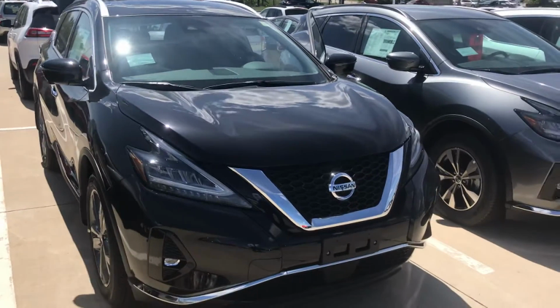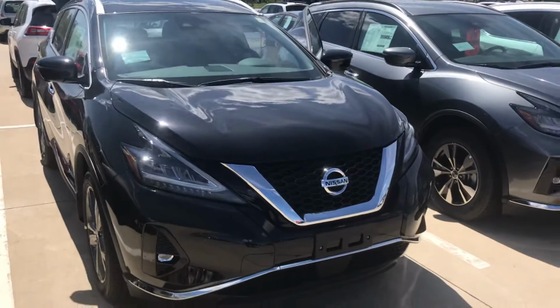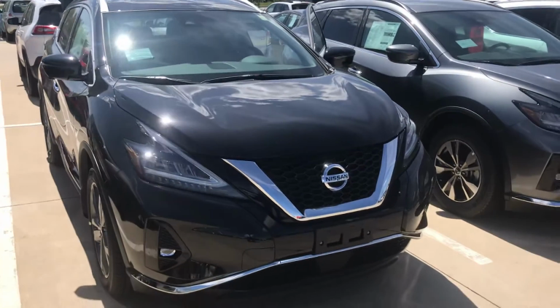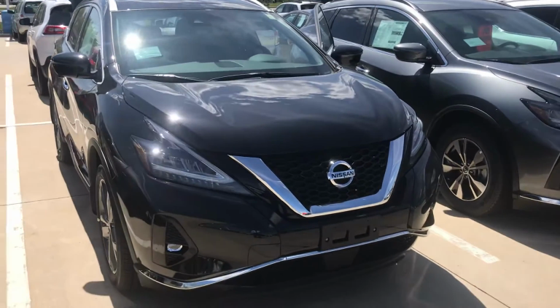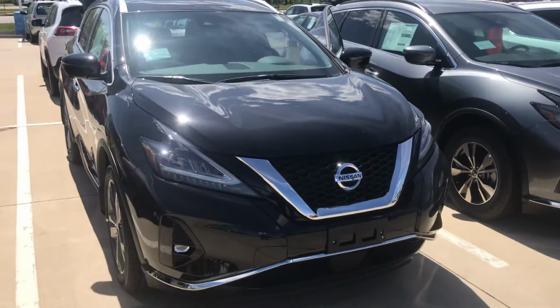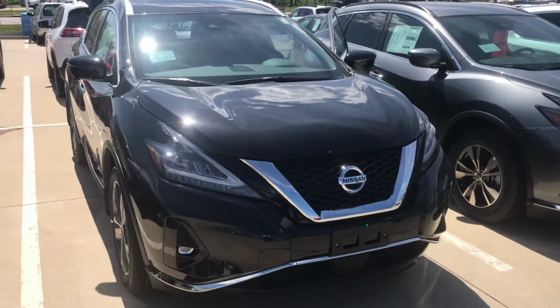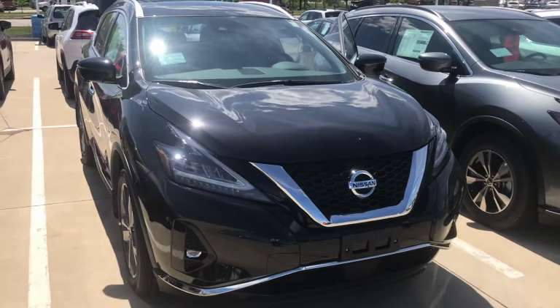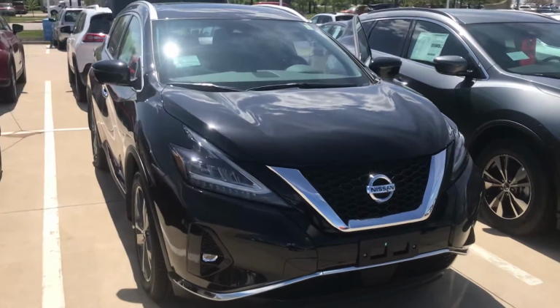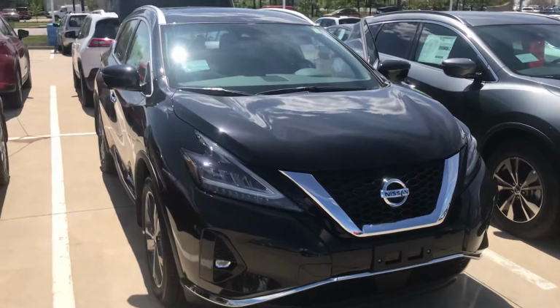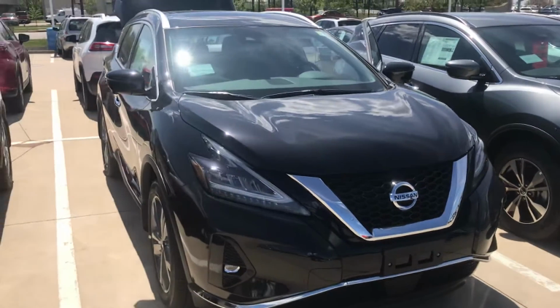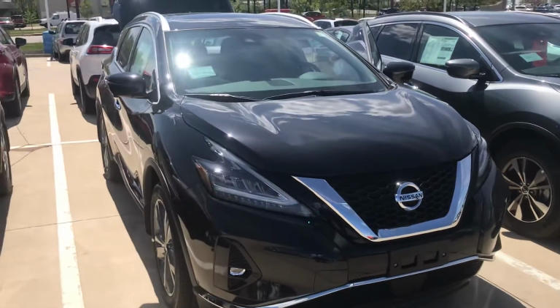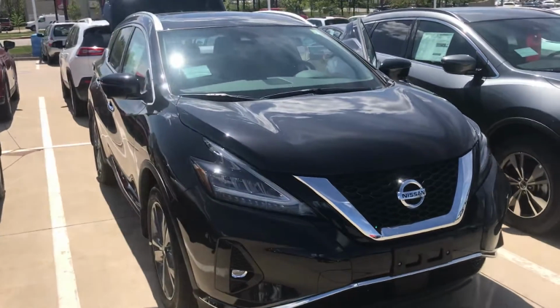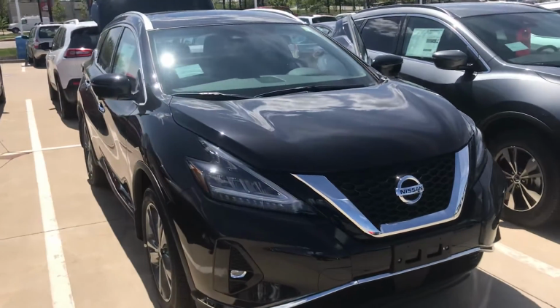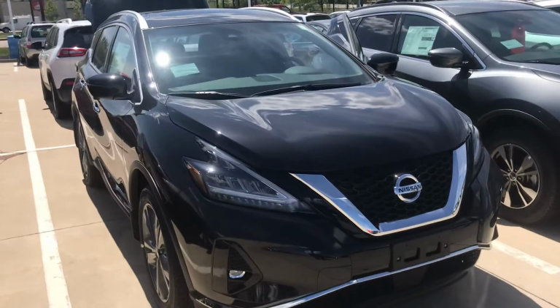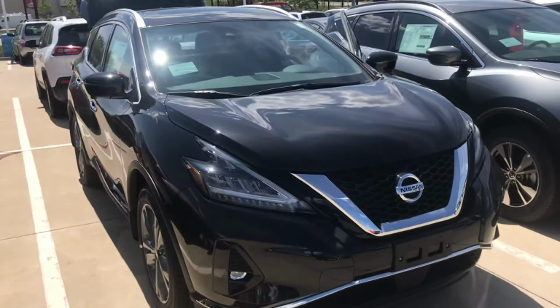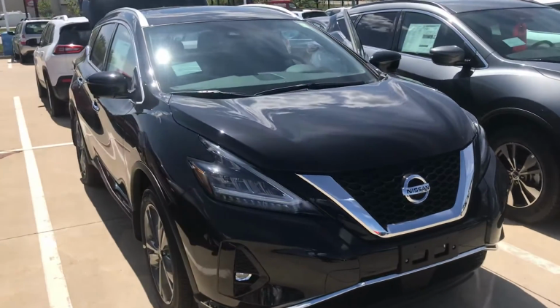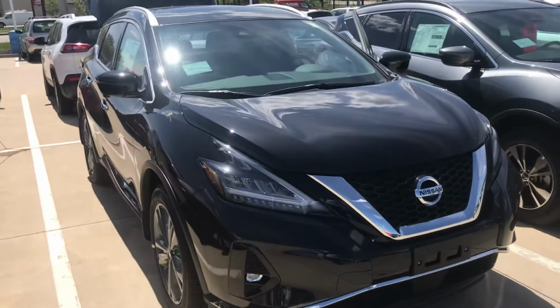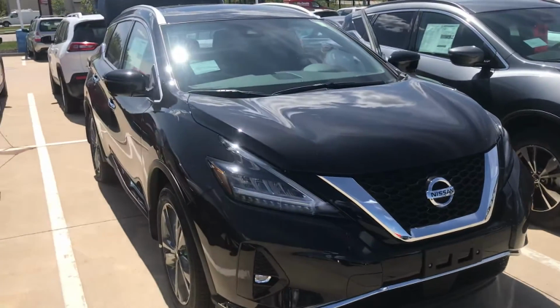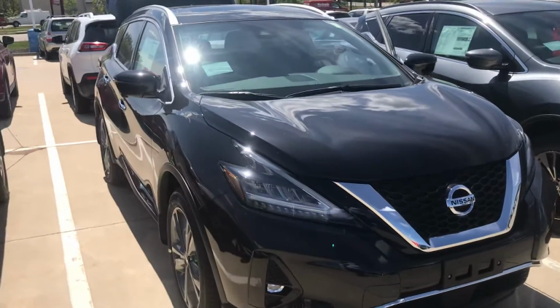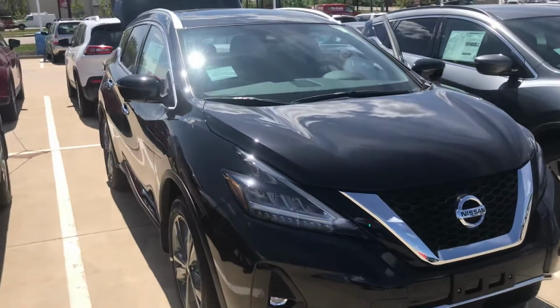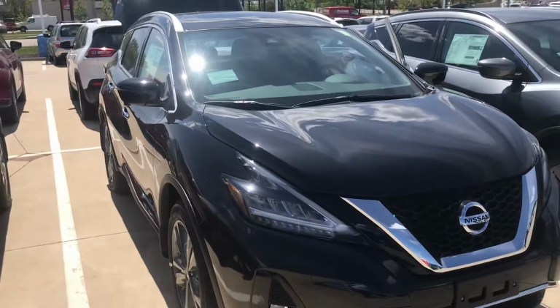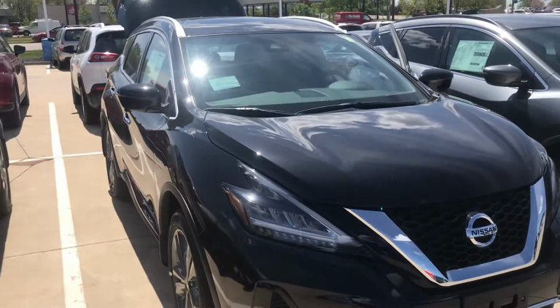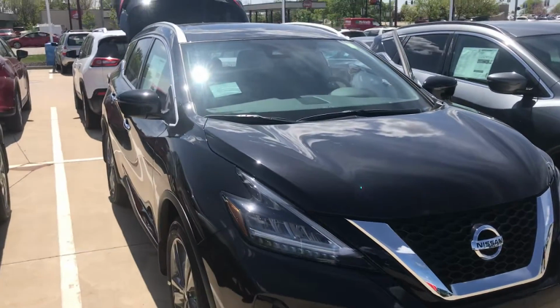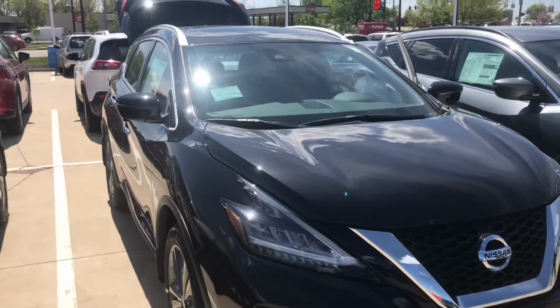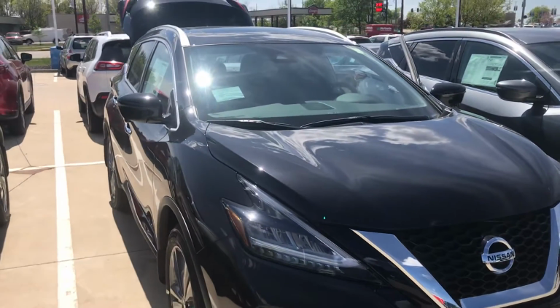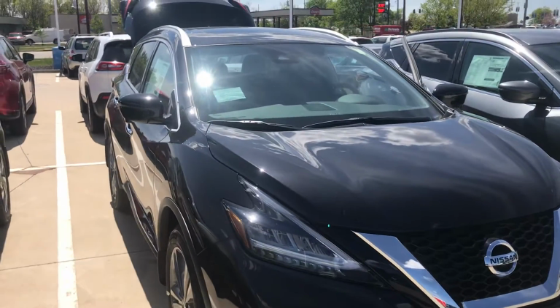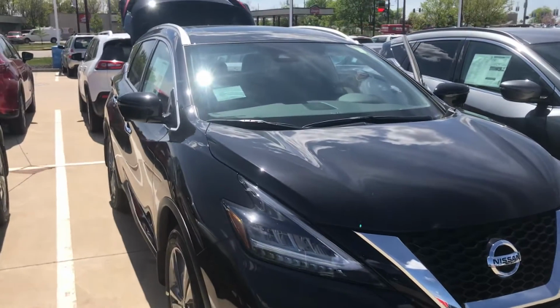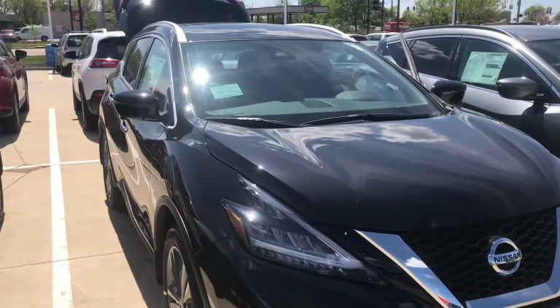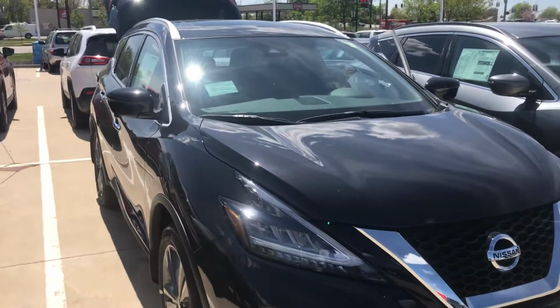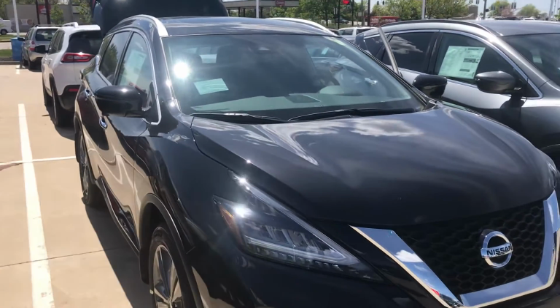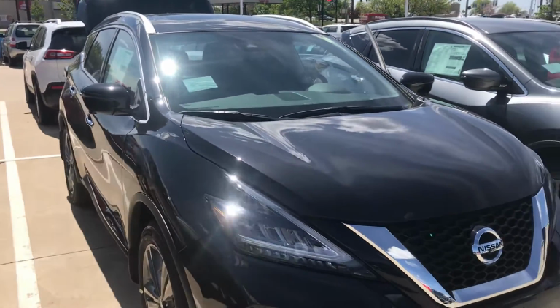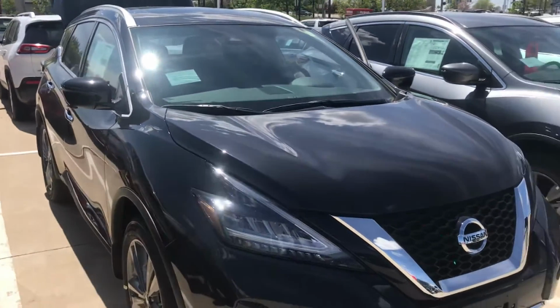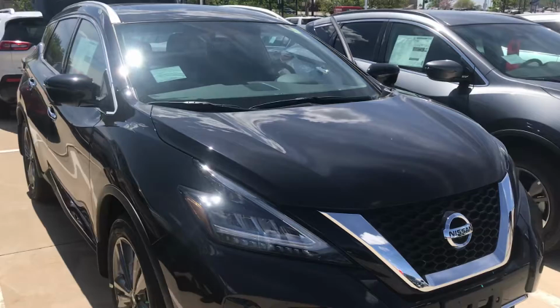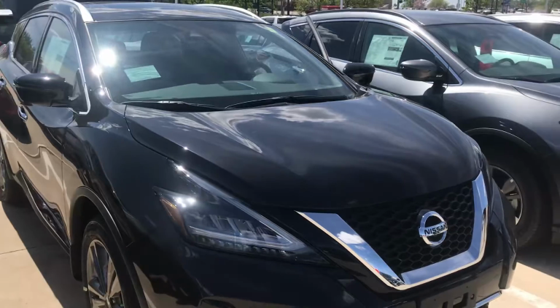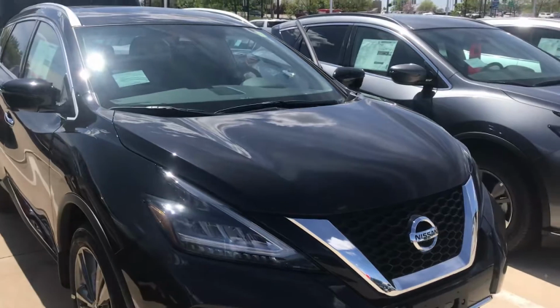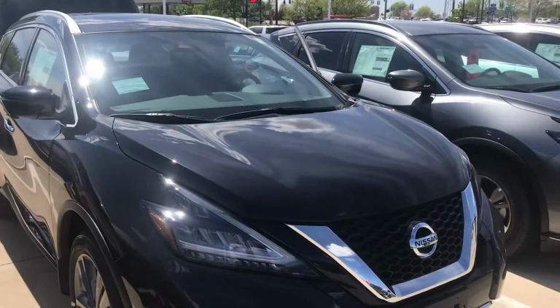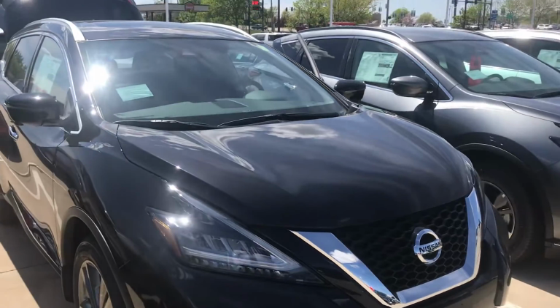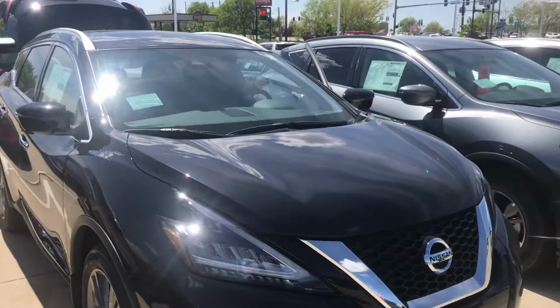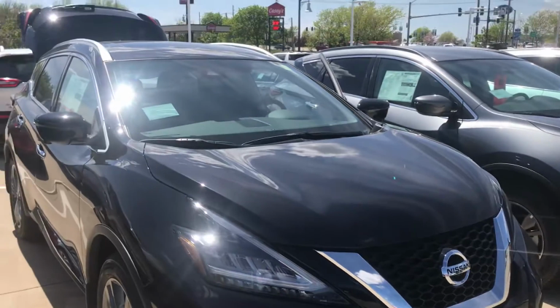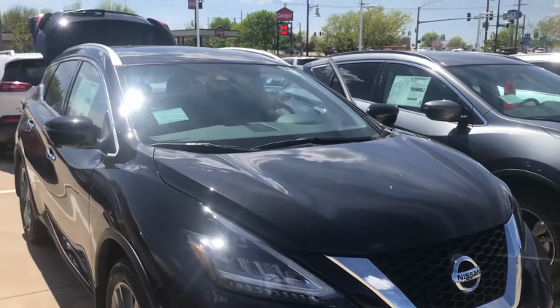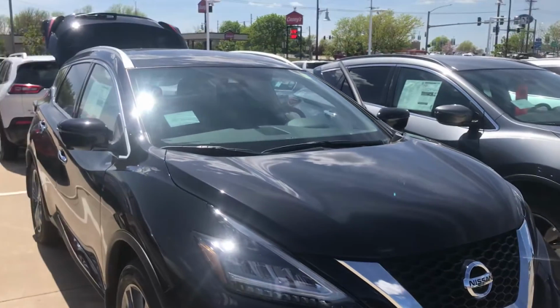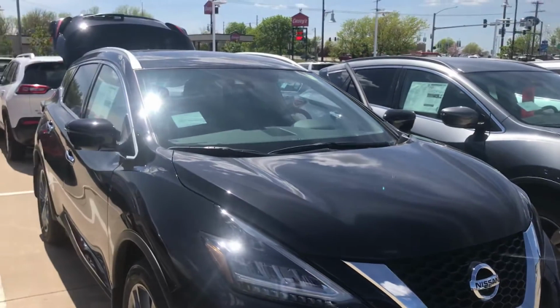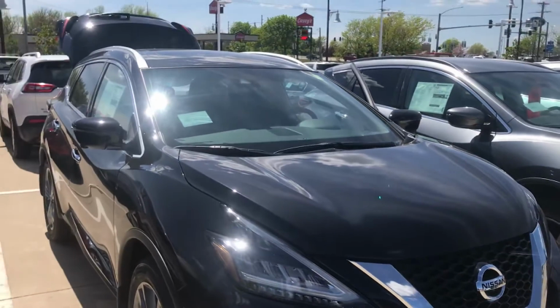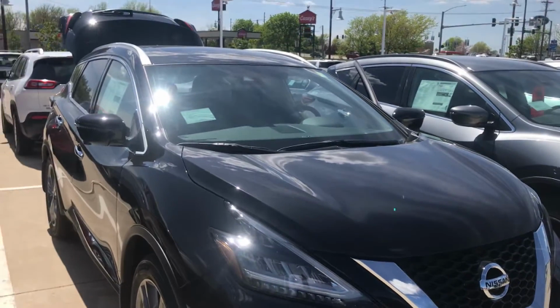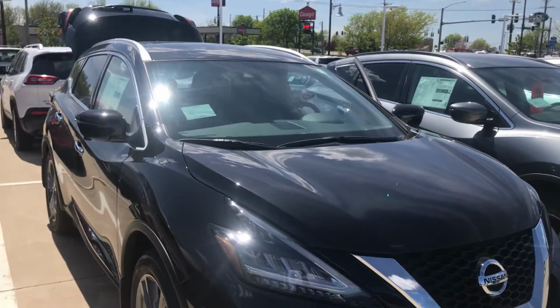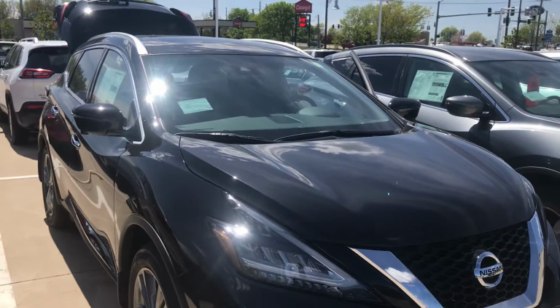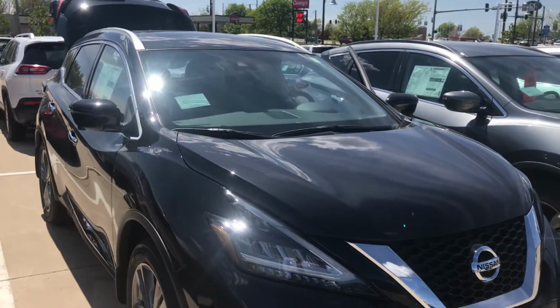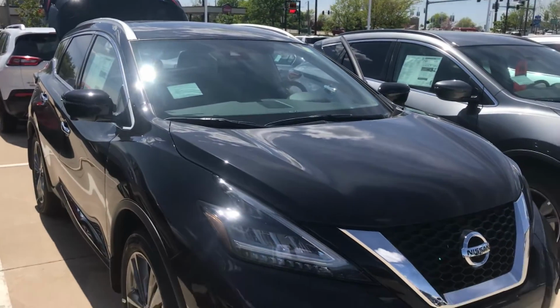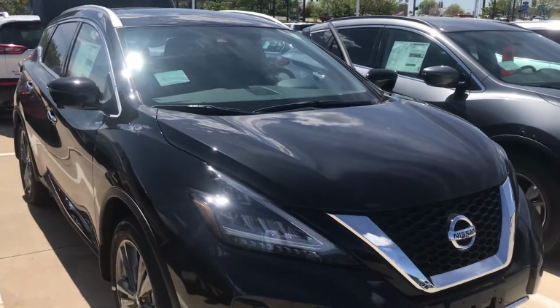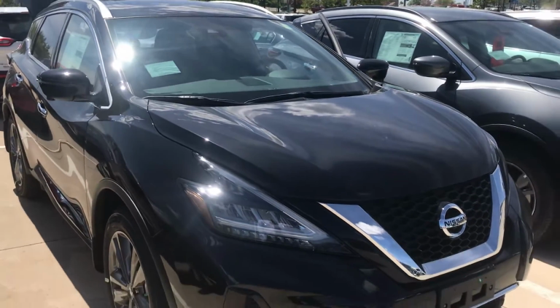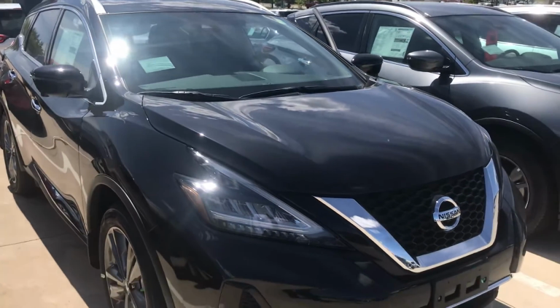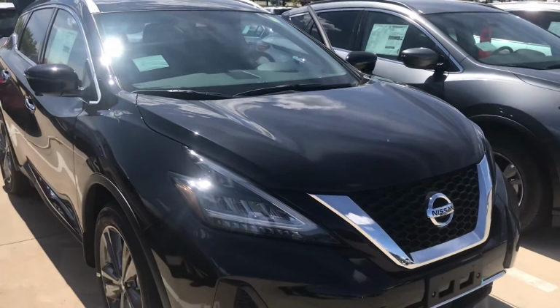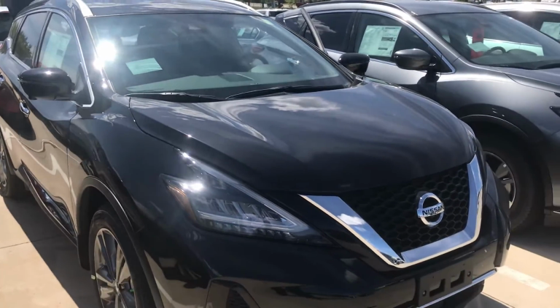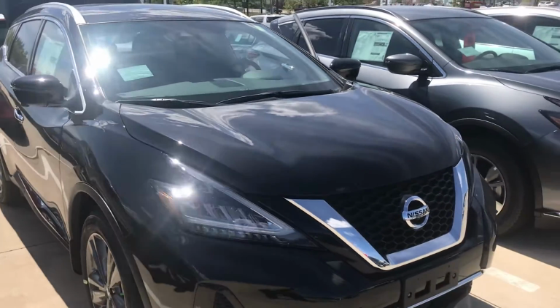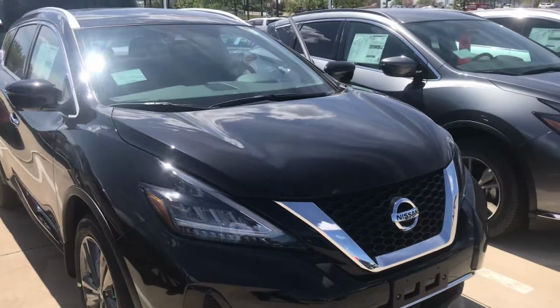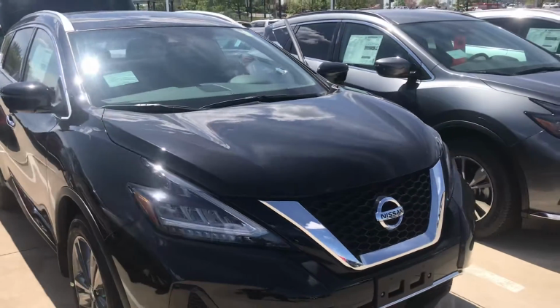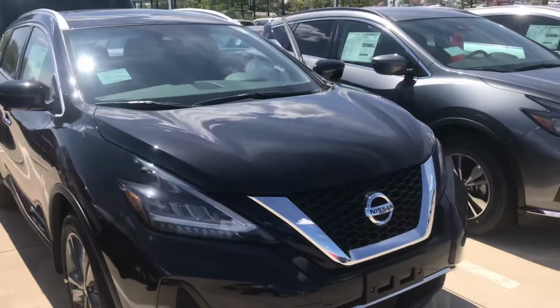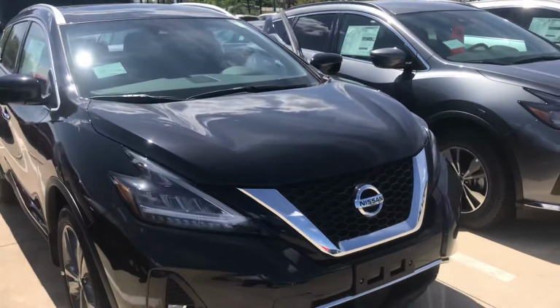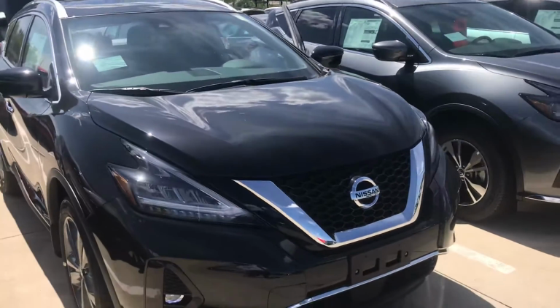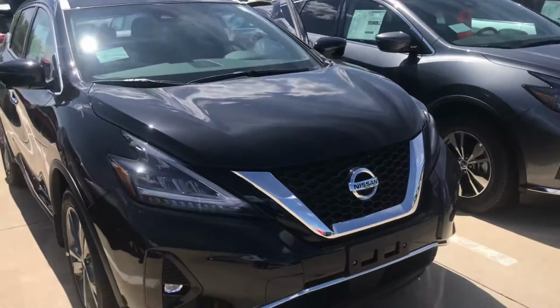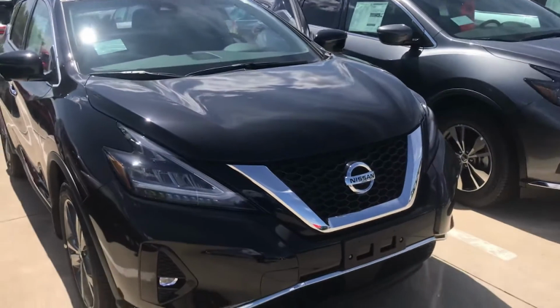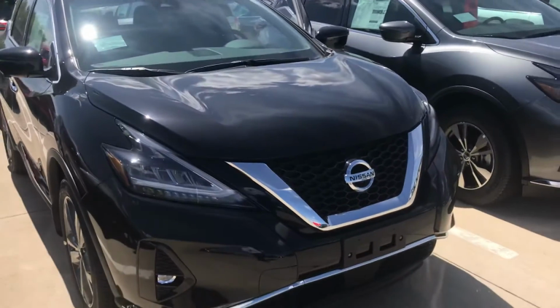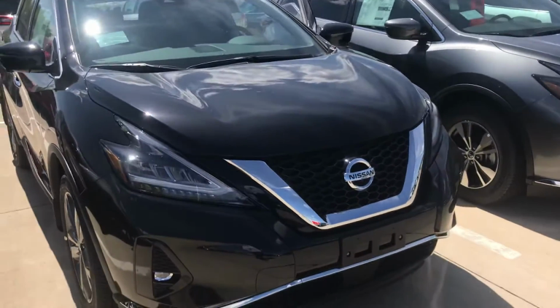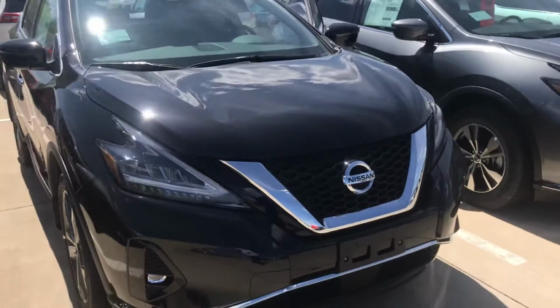Hey Cat, this is Joe Vogt from Dave Wright Nissan Subaru. I know you're going to take a look at this Murano — this is the Murano that you're looking for.